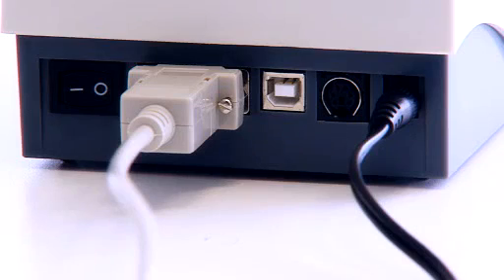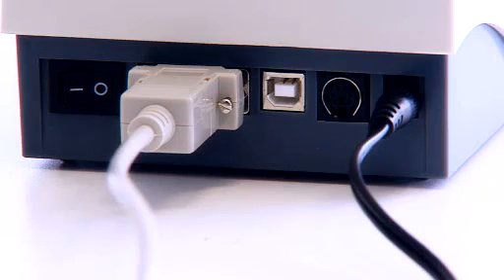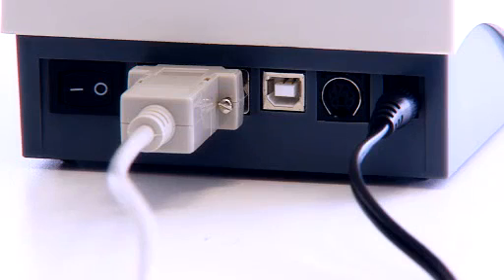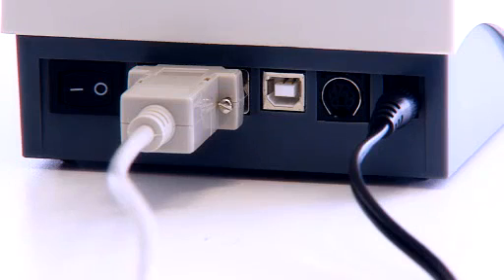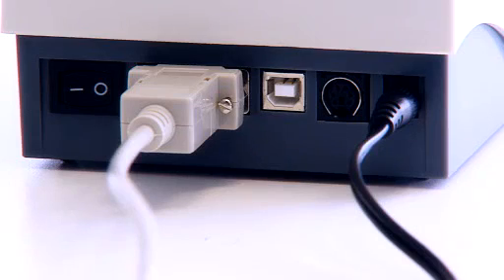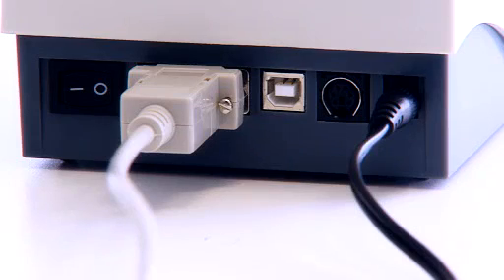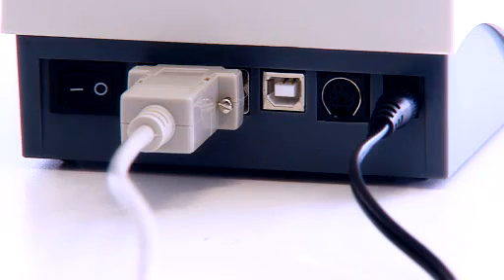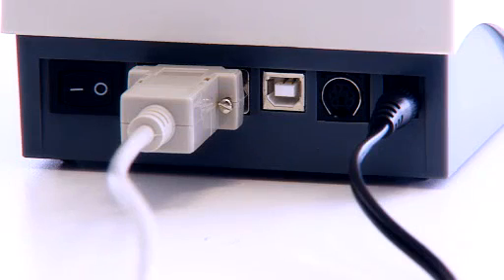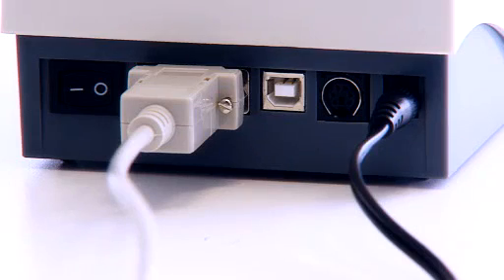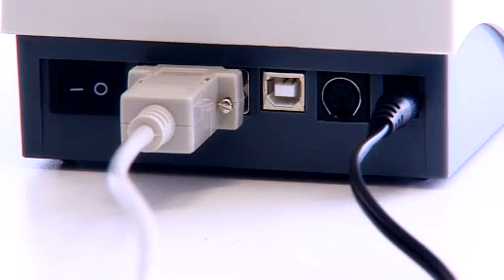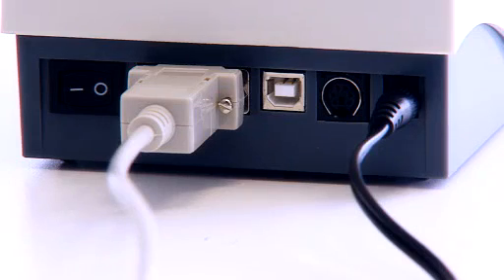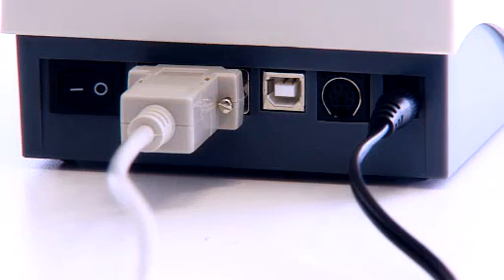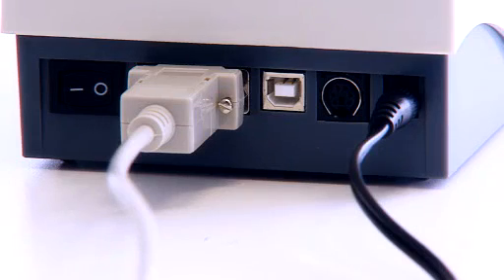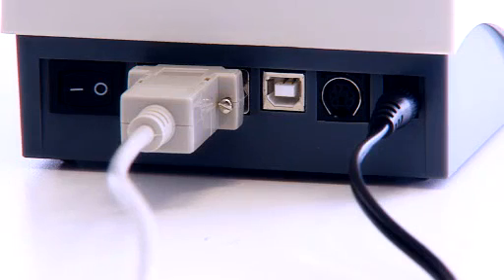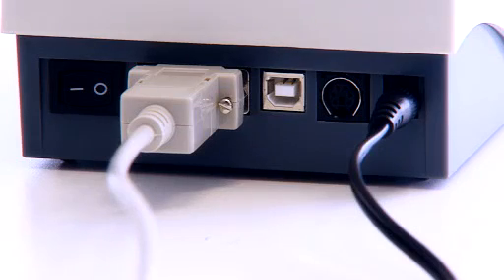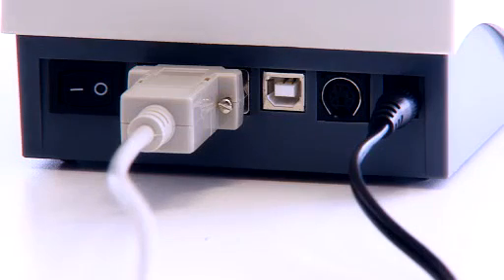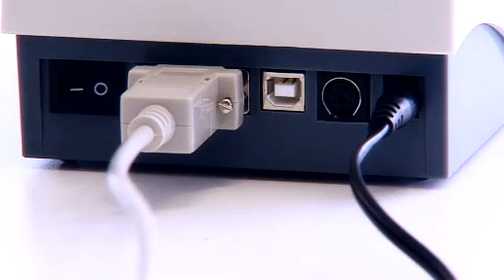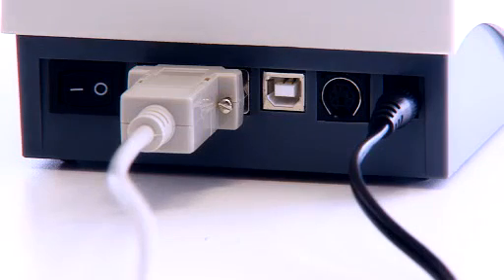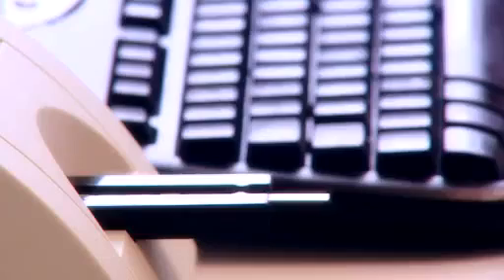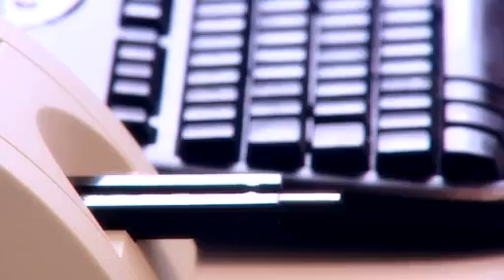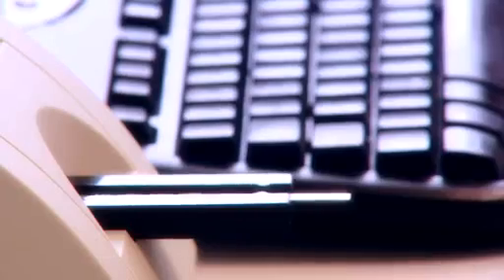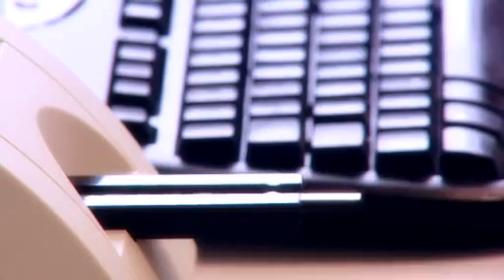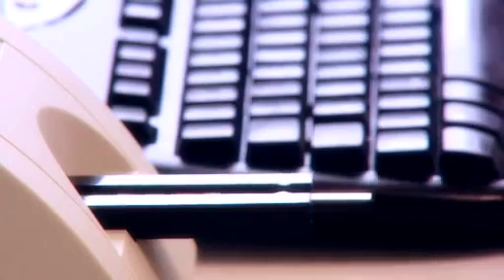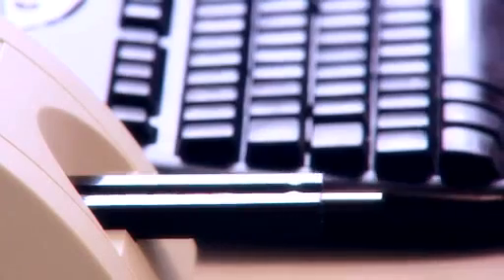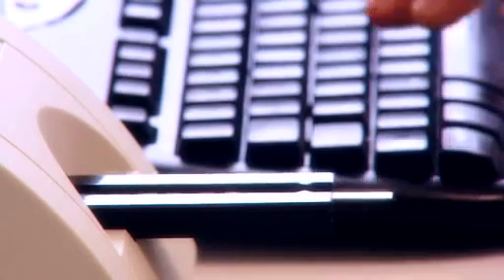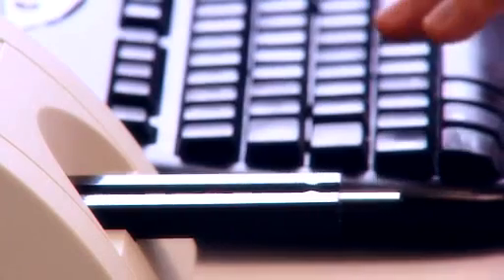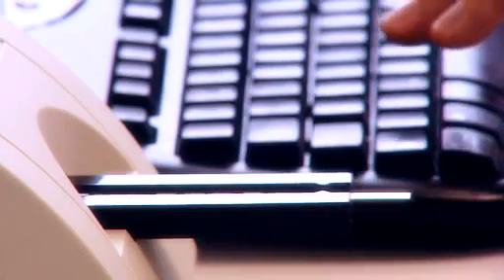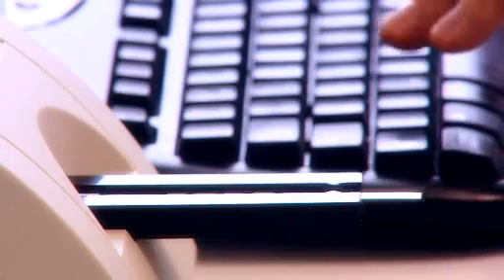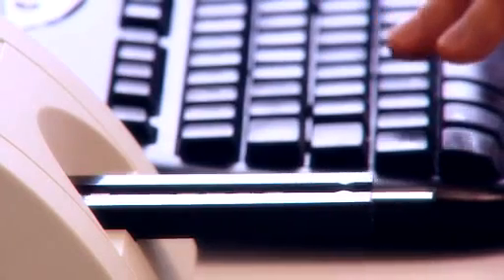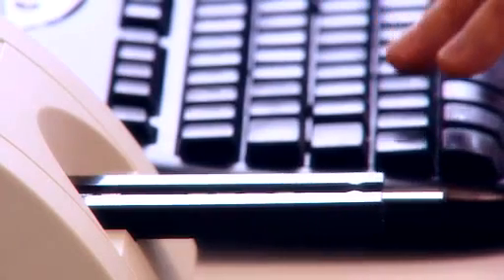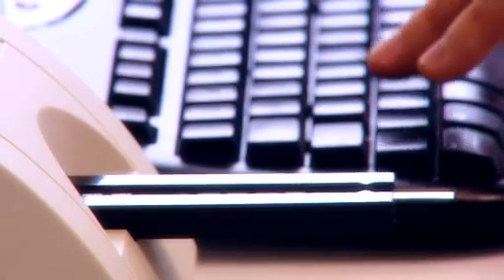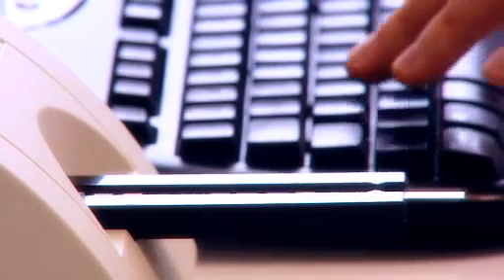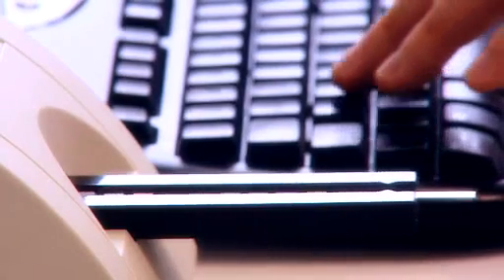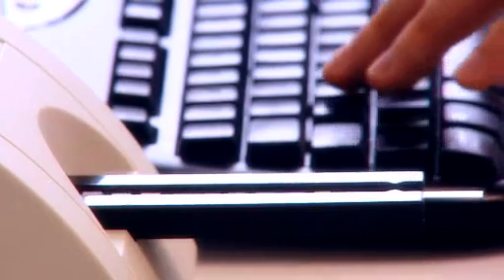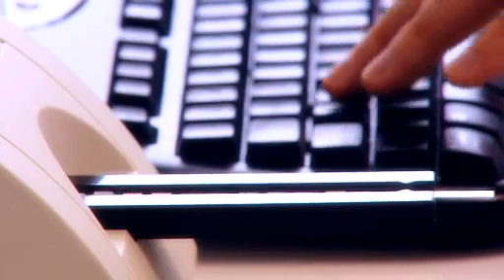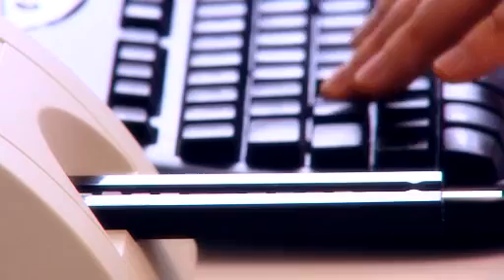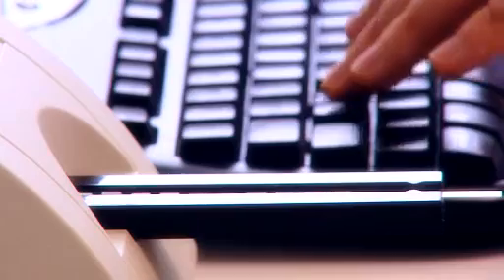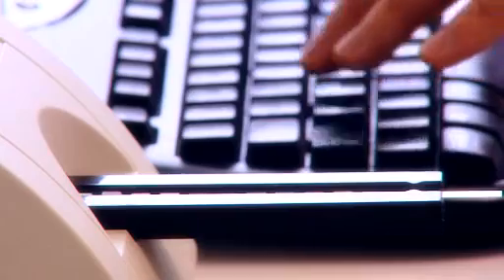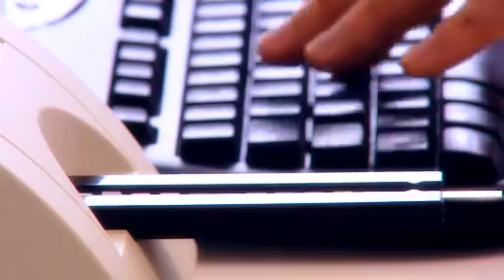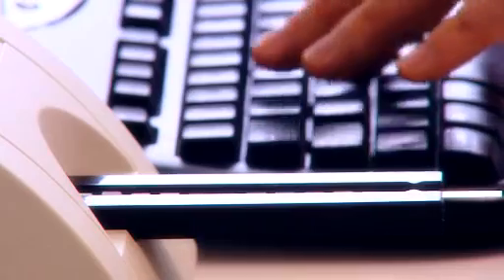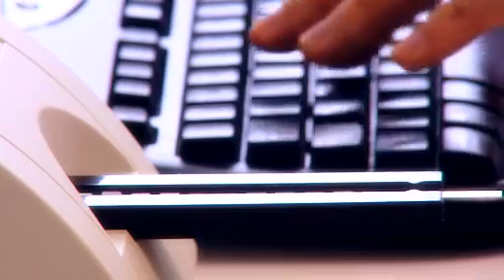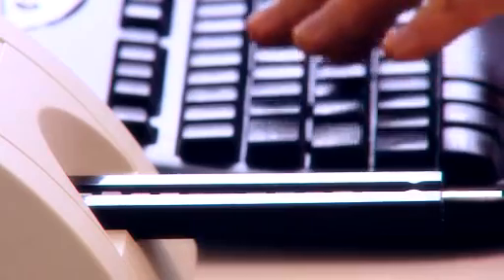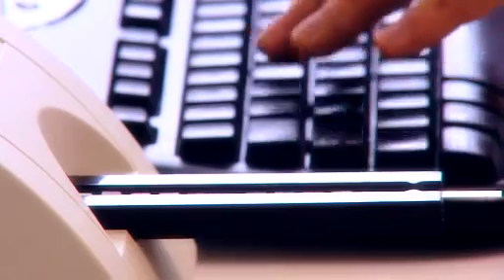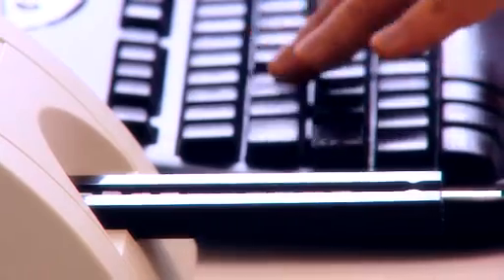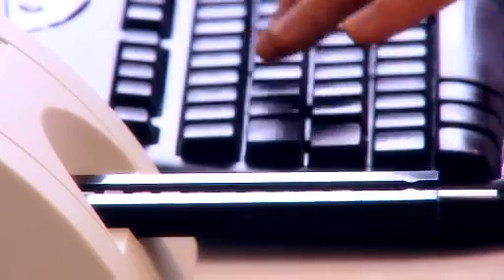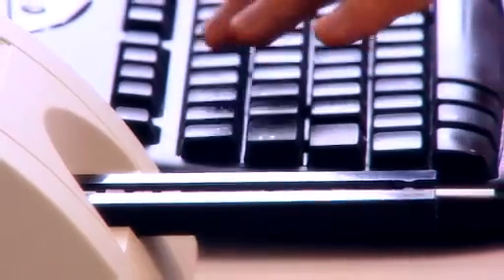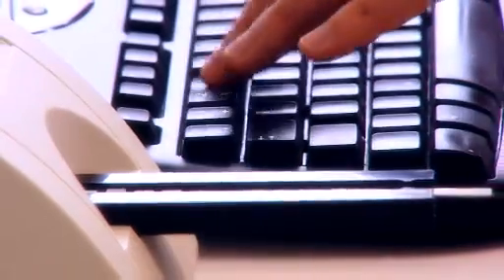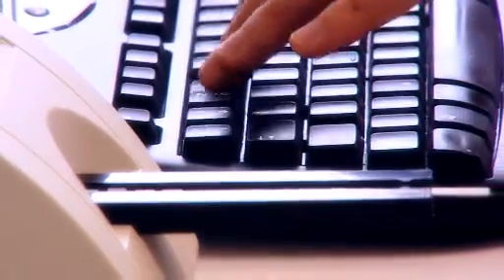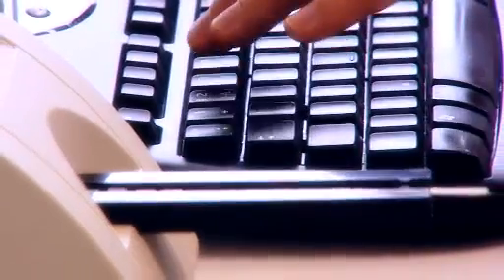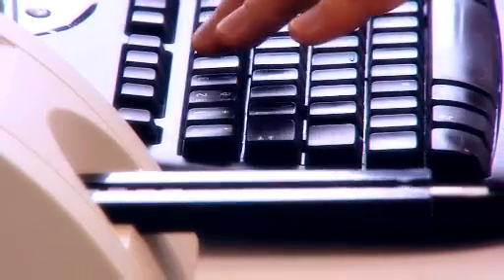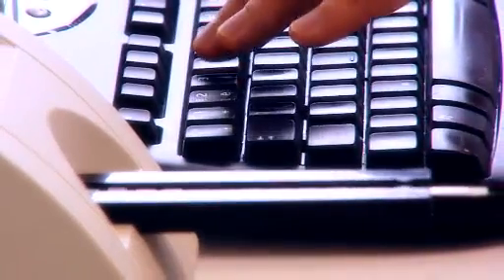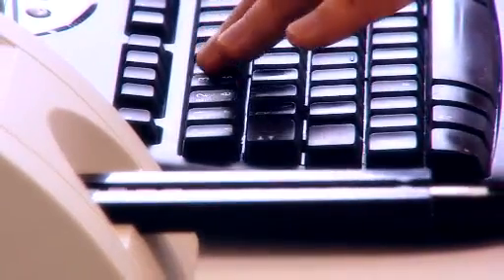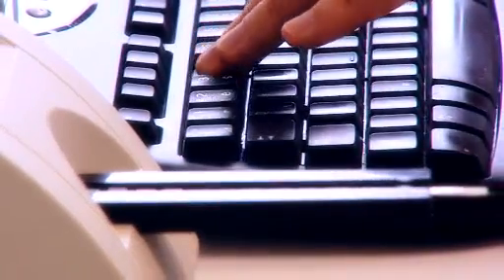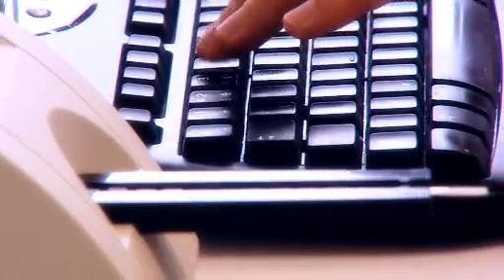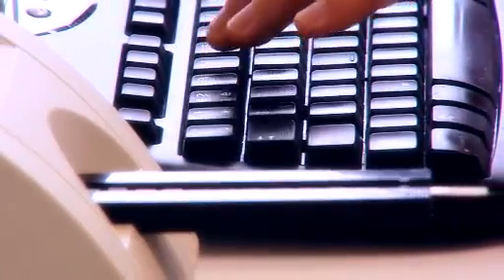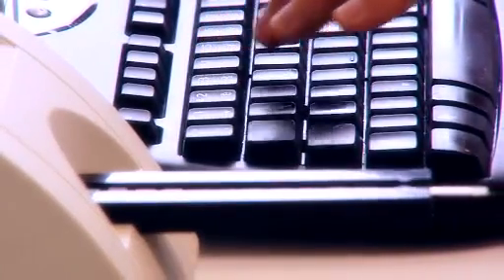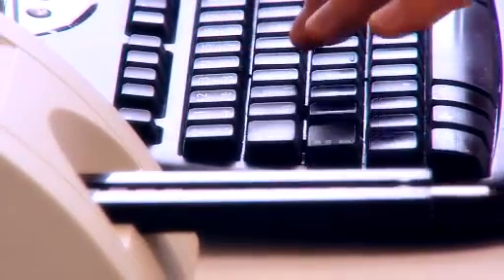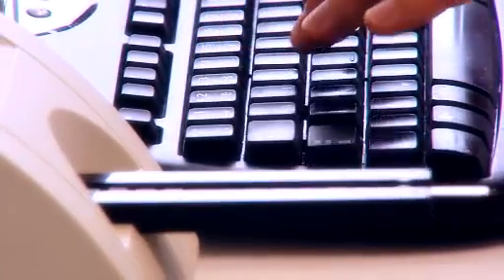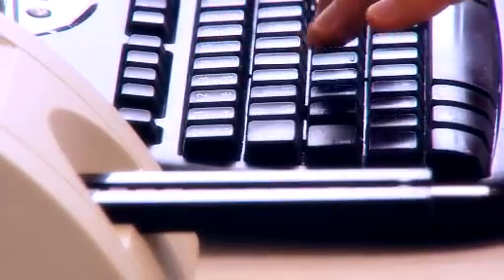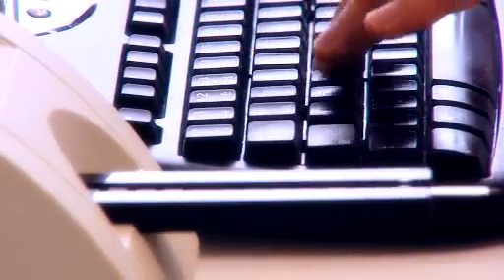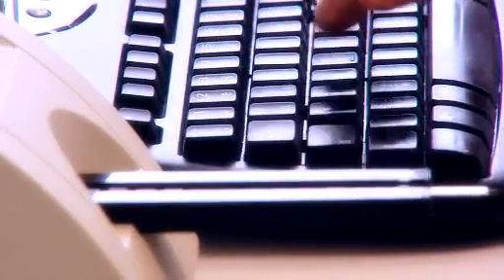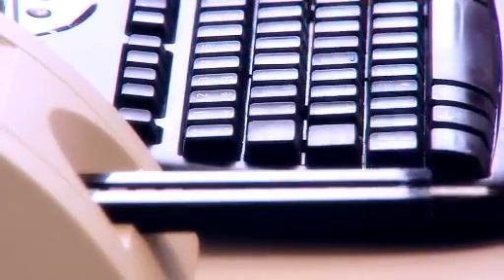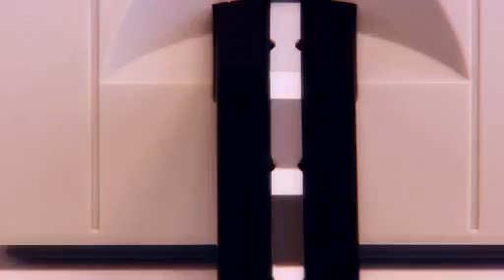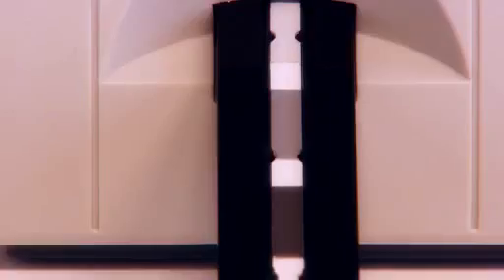Connectors for an external keyboard or barcode reader, and a connector for the laboratory information system or PC, come as standard.